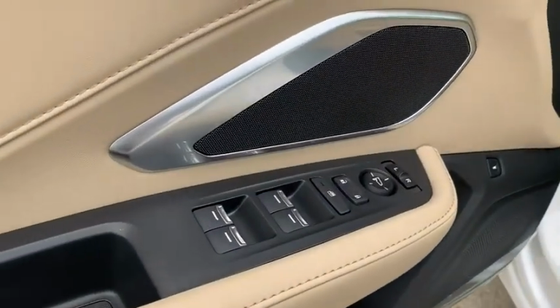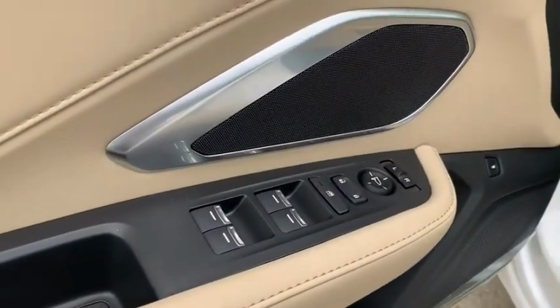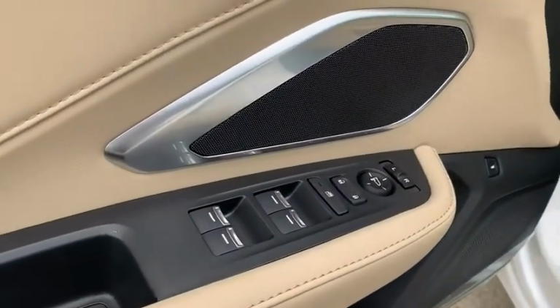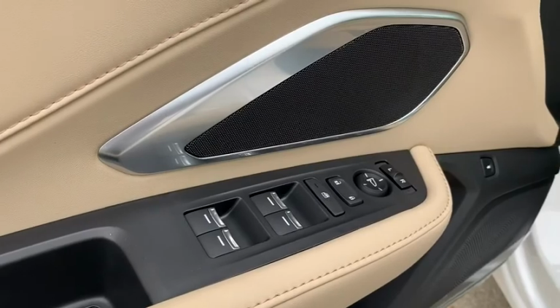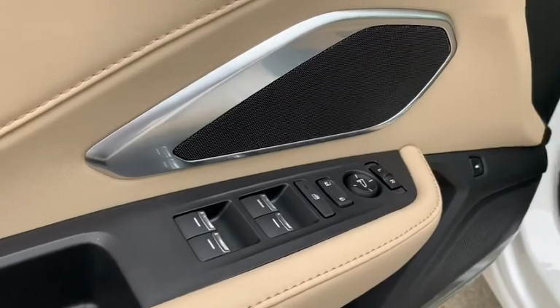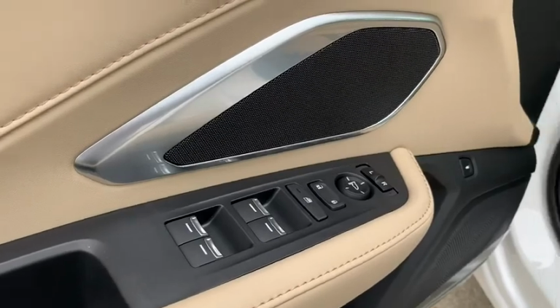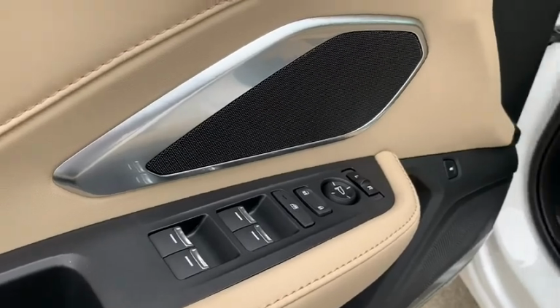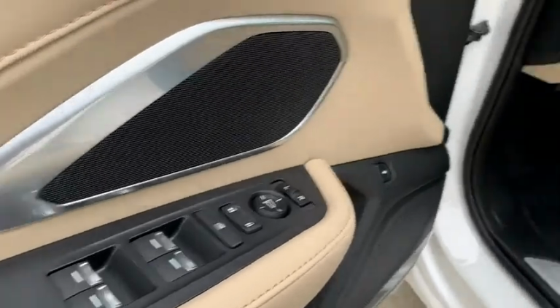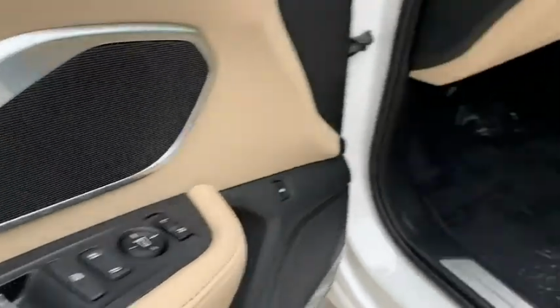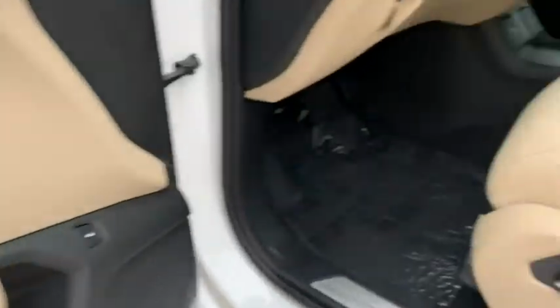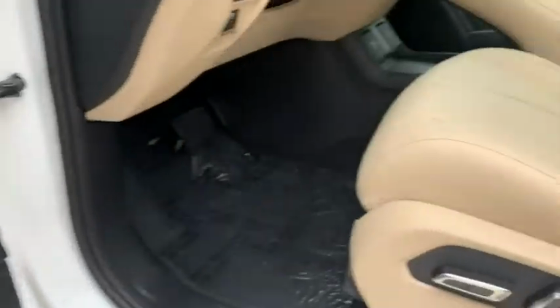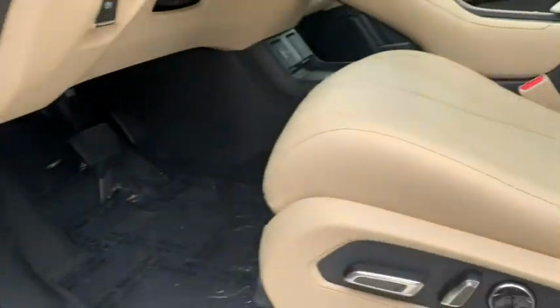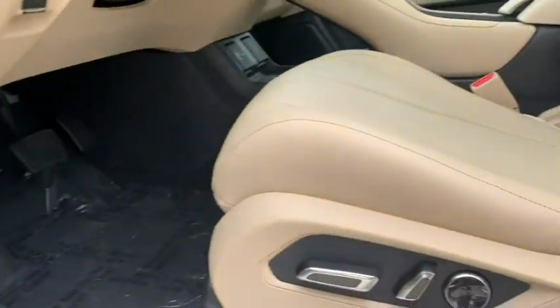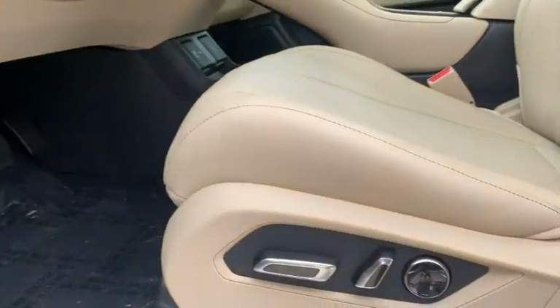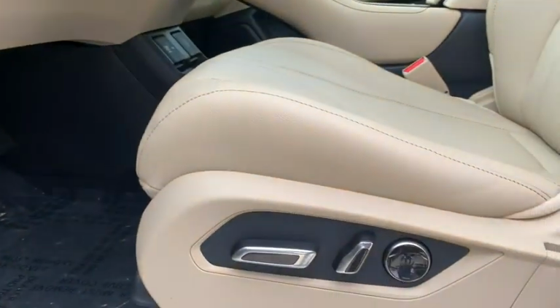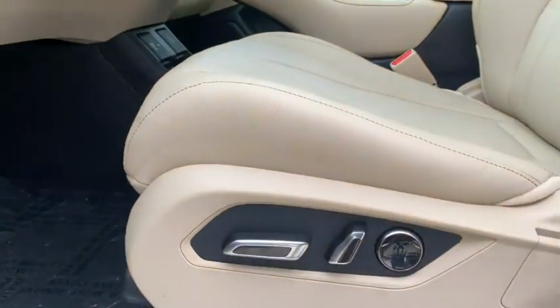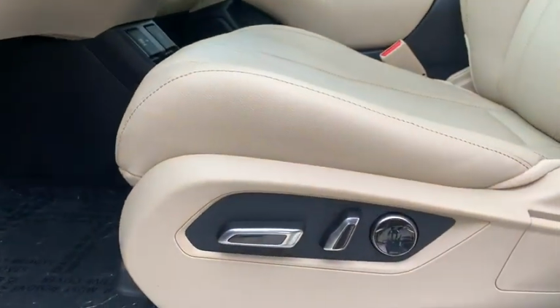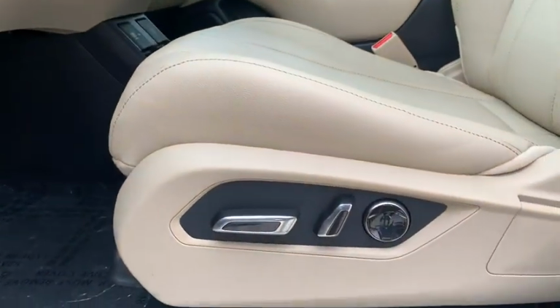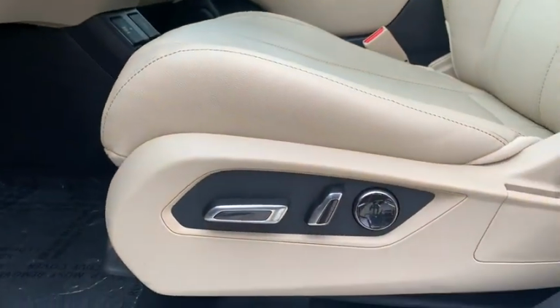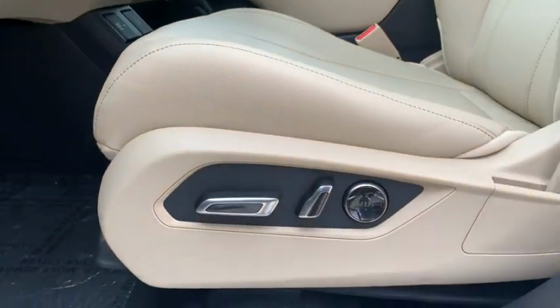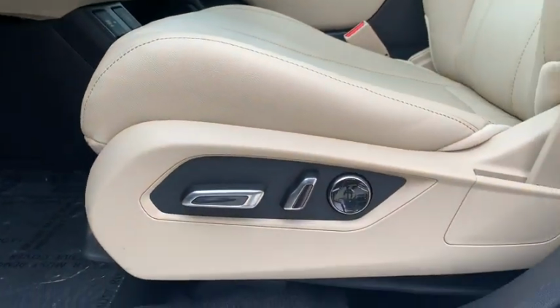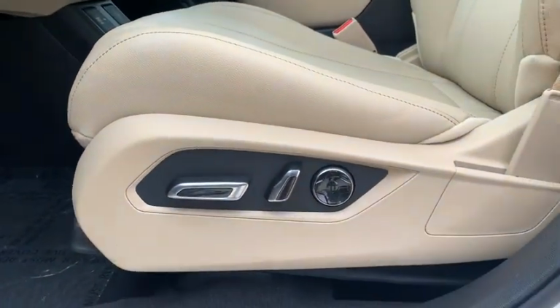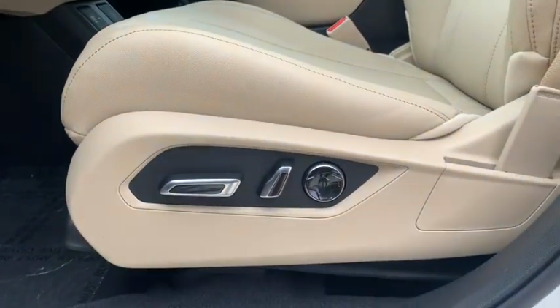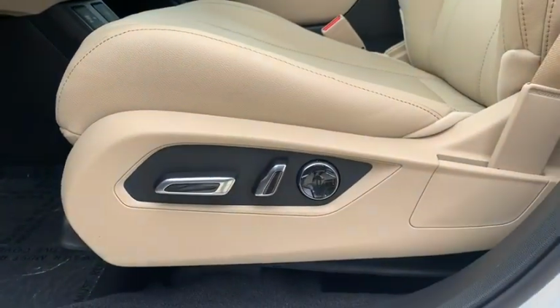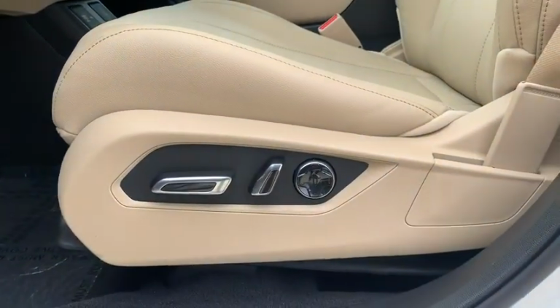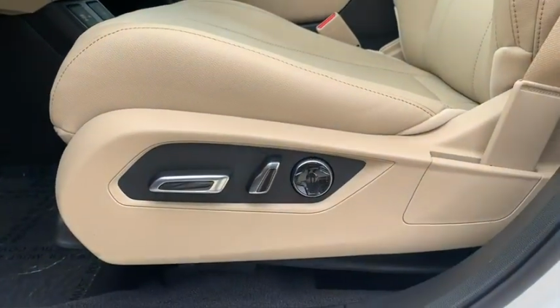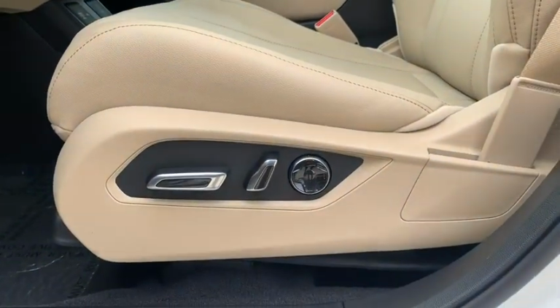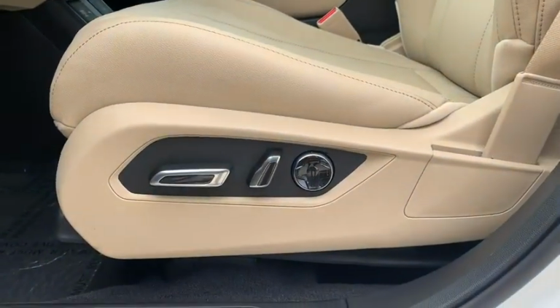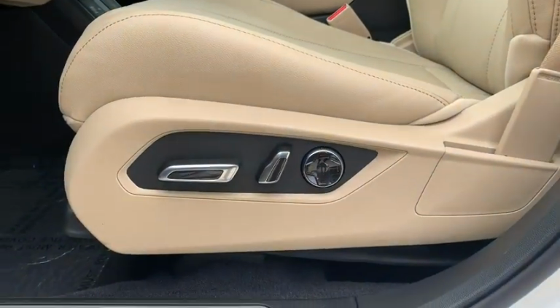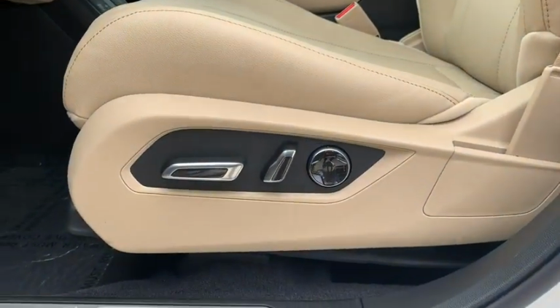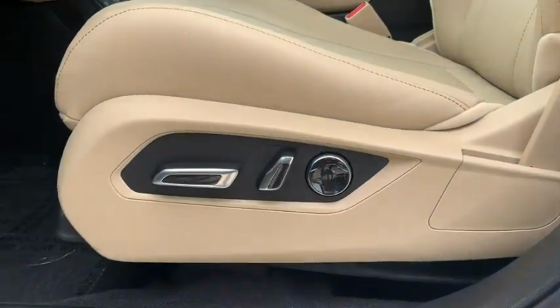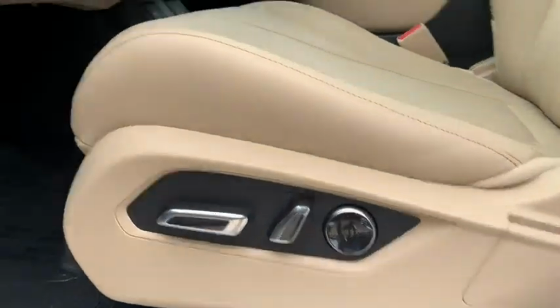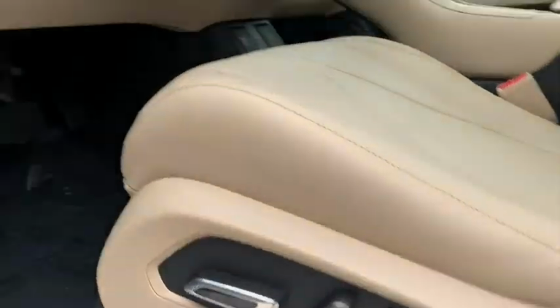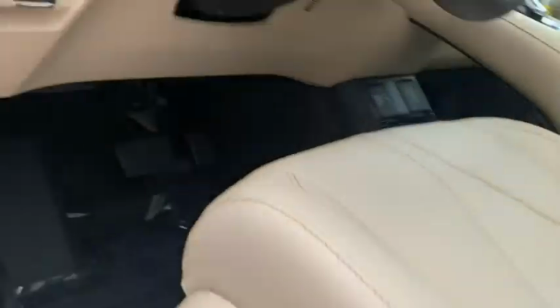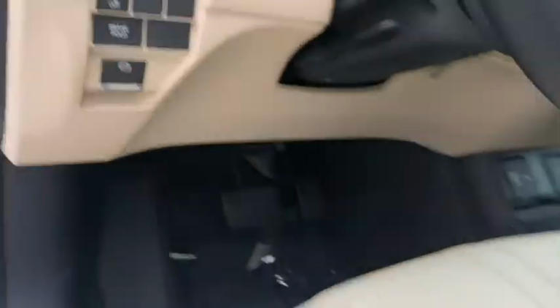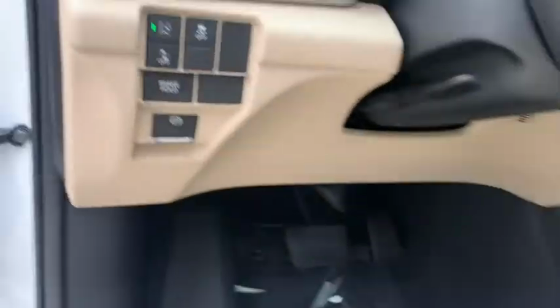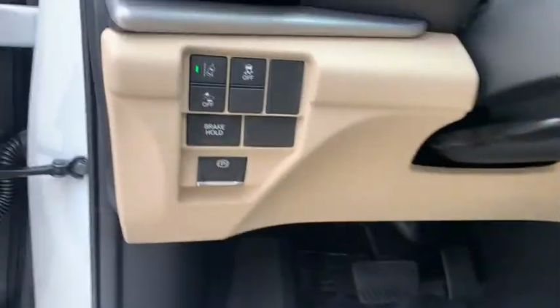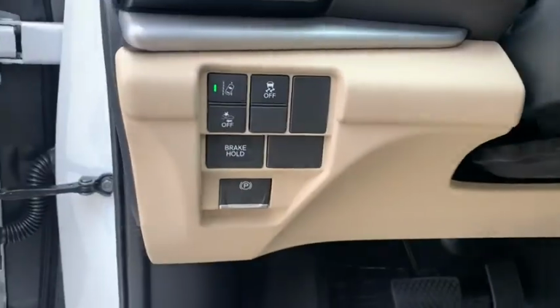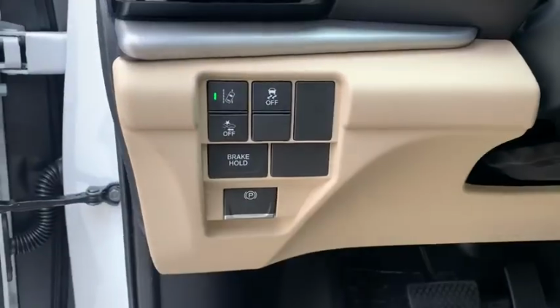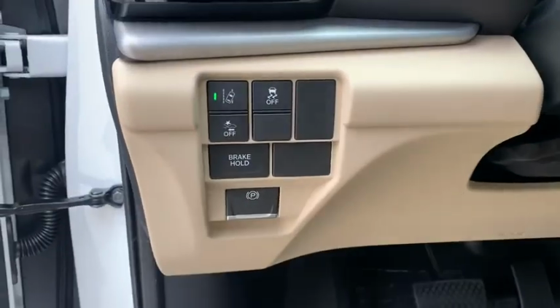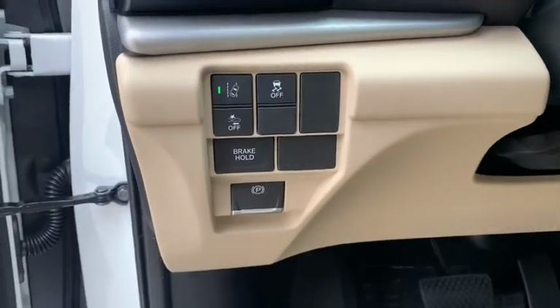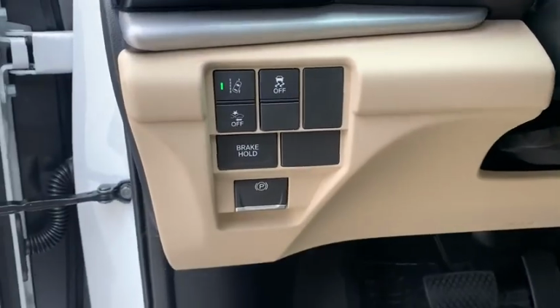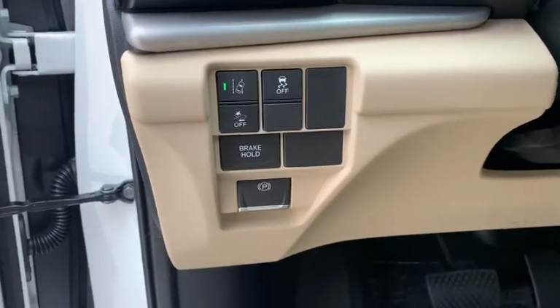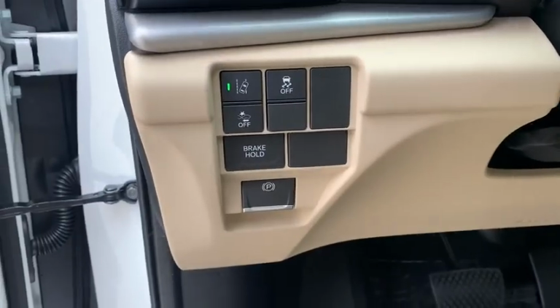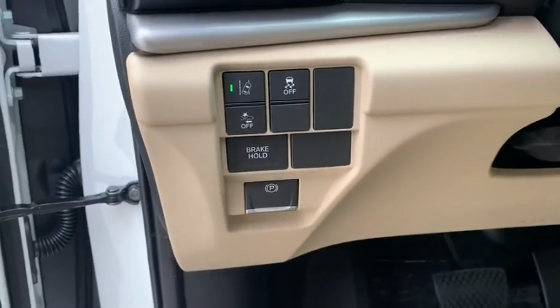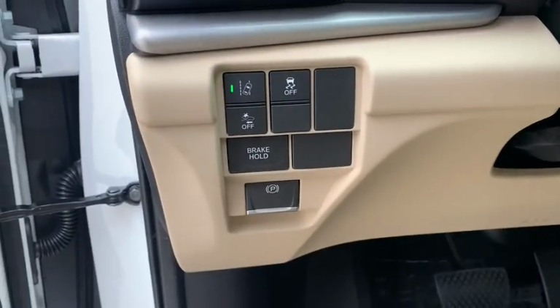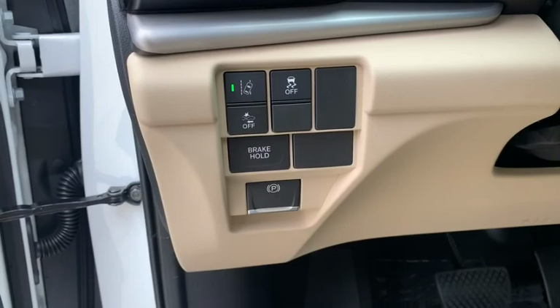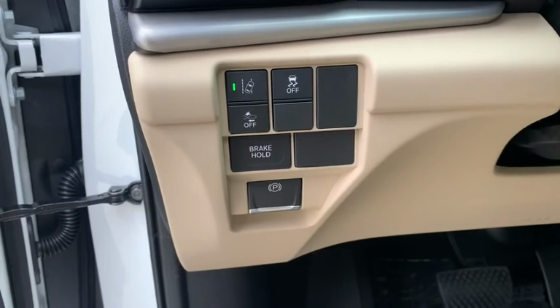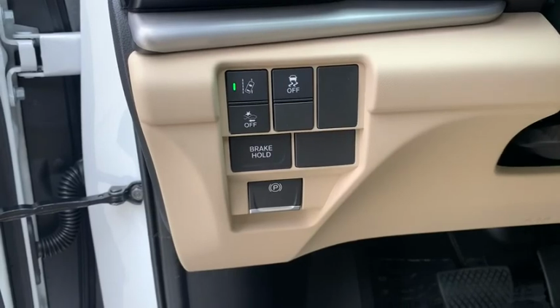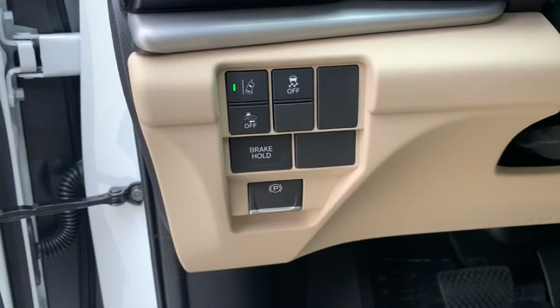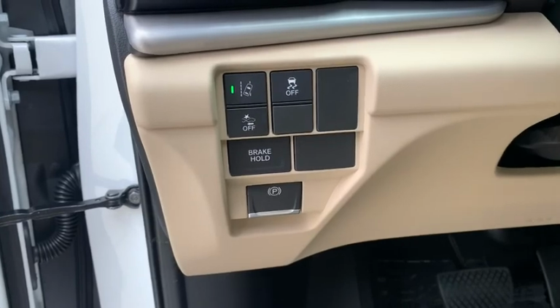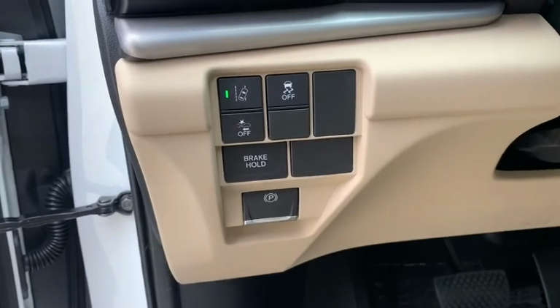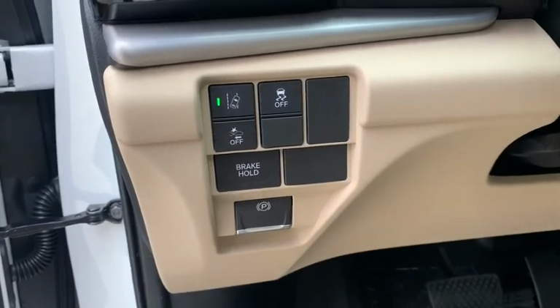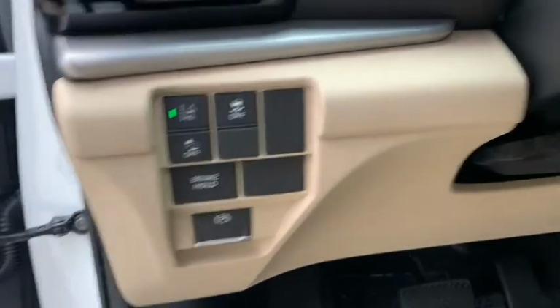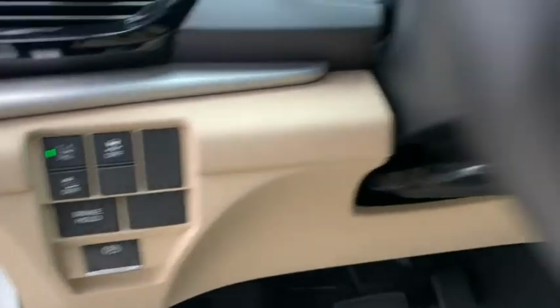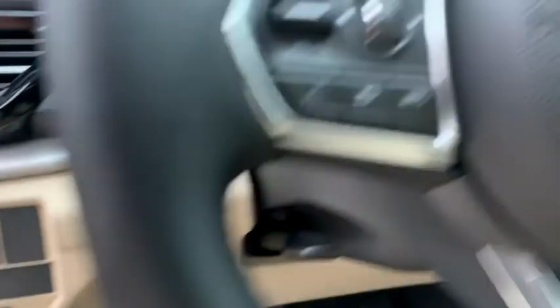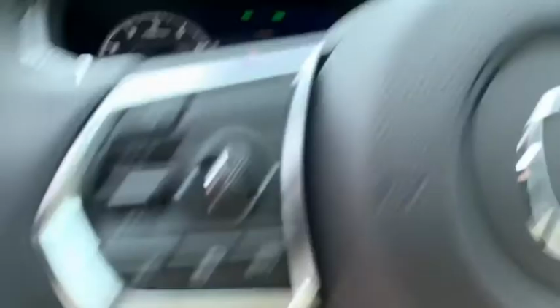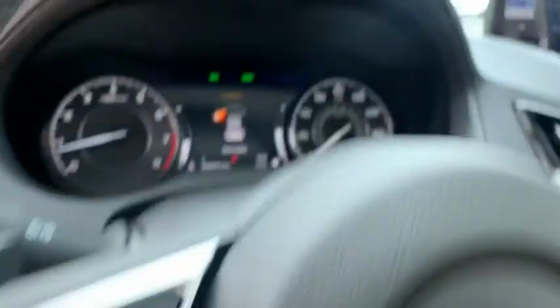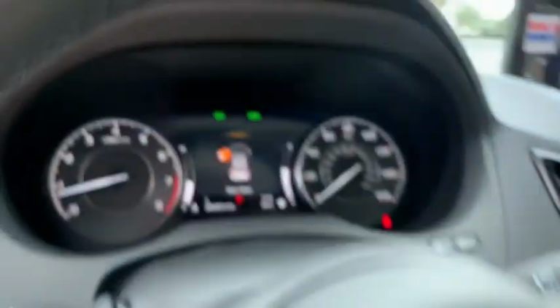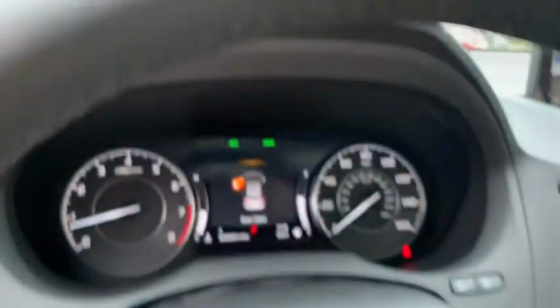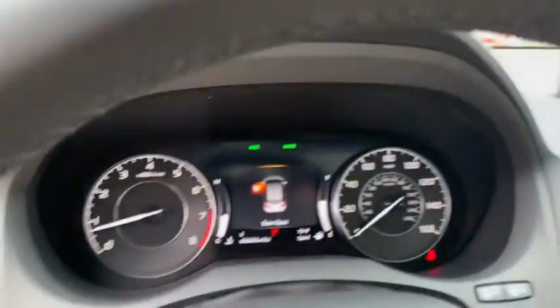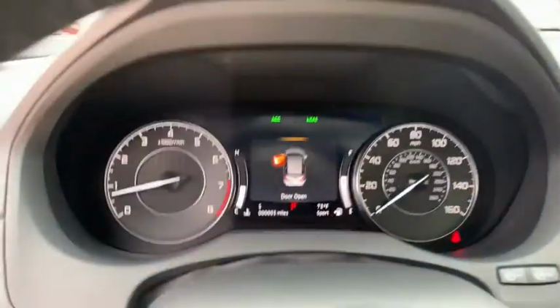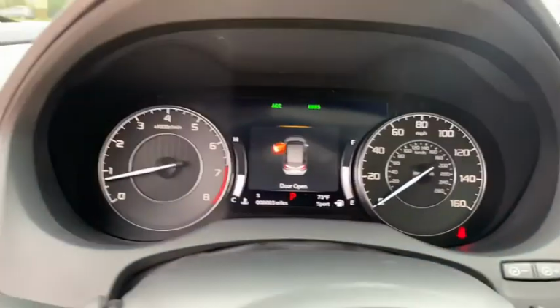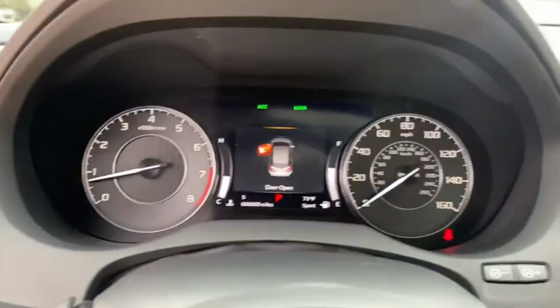Power steering, keyless start, cruise control, aluminum wheels, four-wheel disc brakes, auto-dimming rear-view mirror, floor mats.